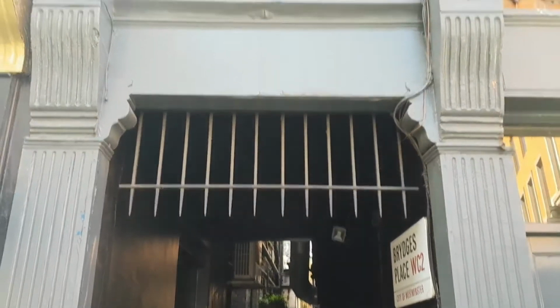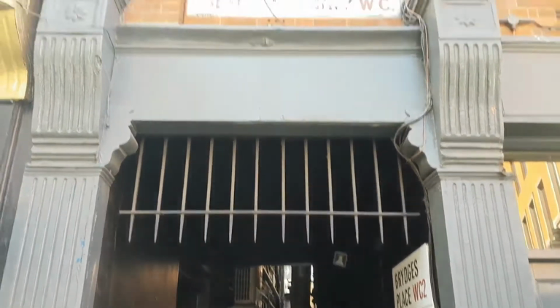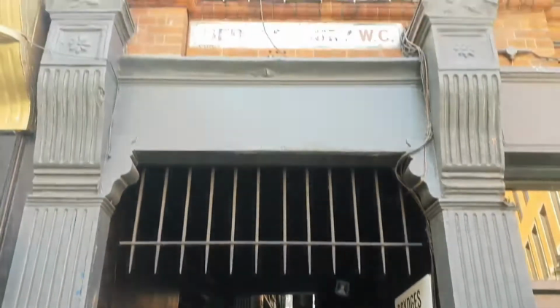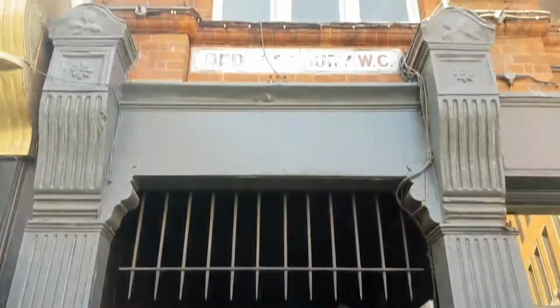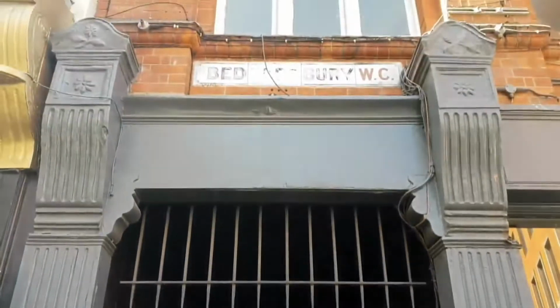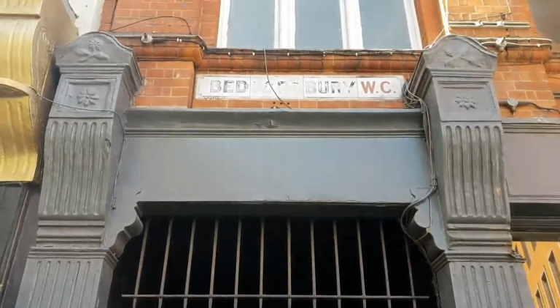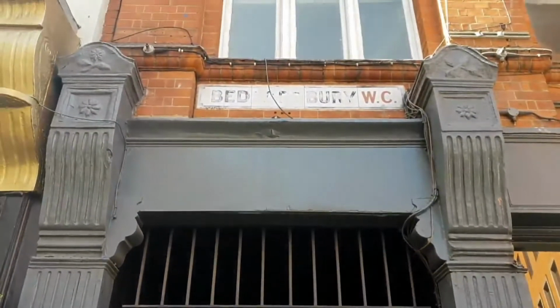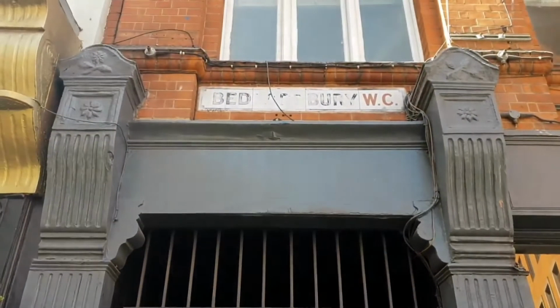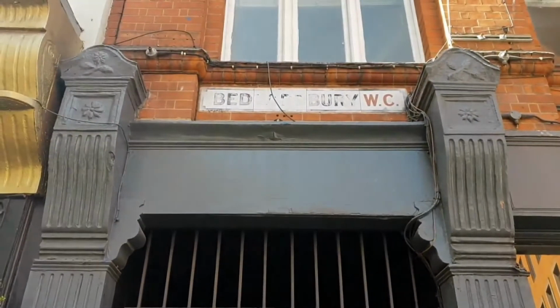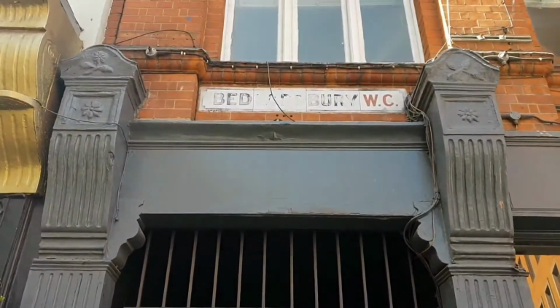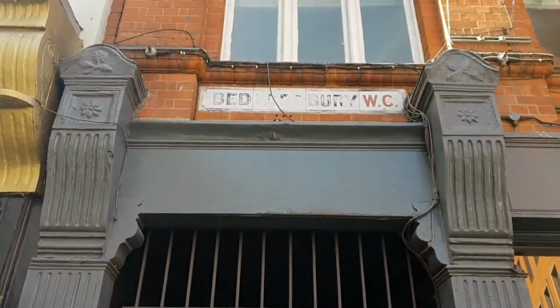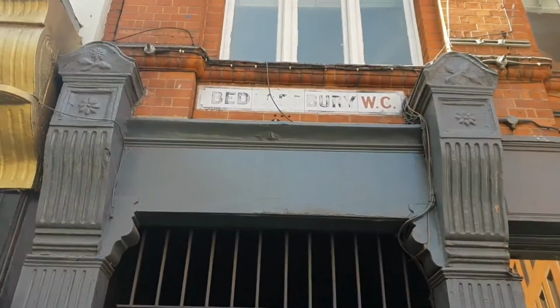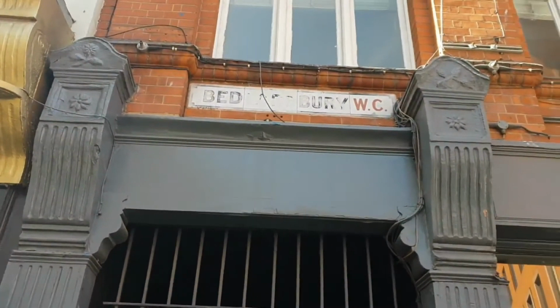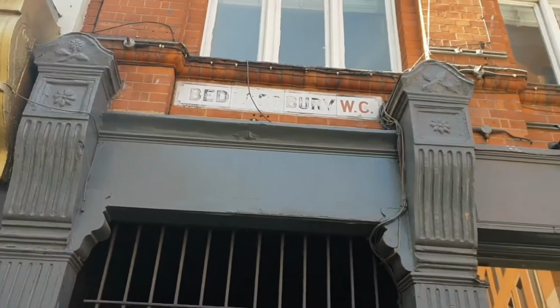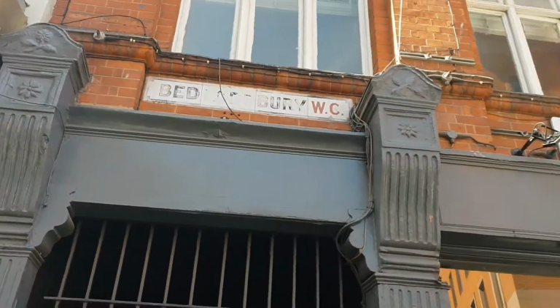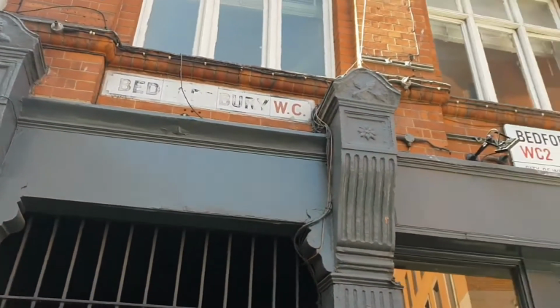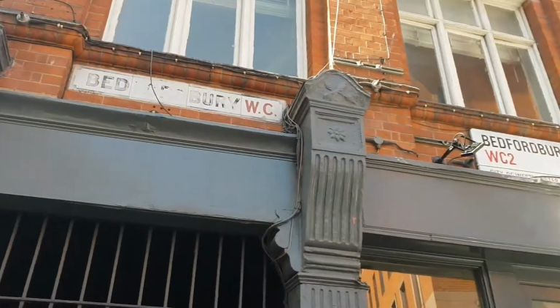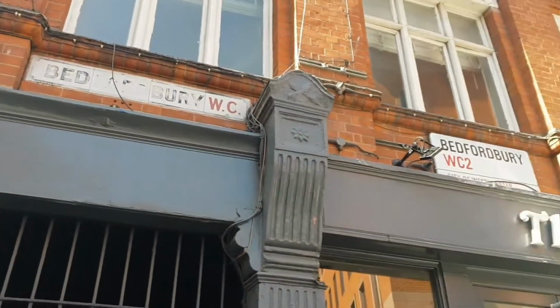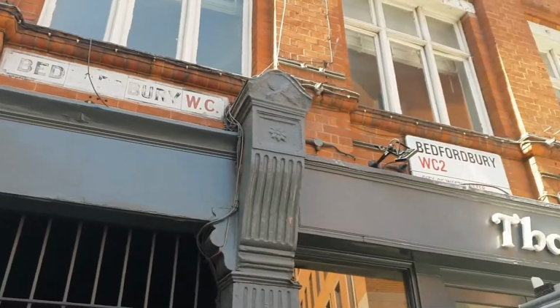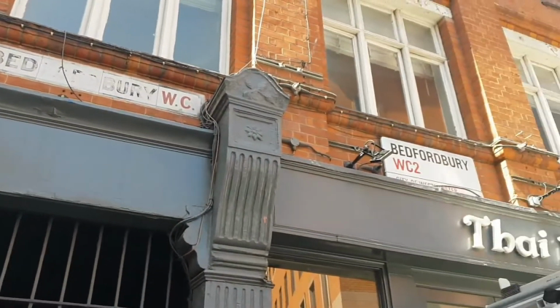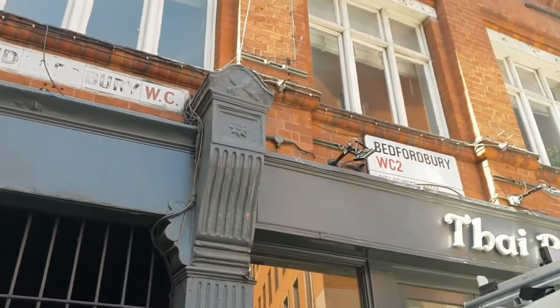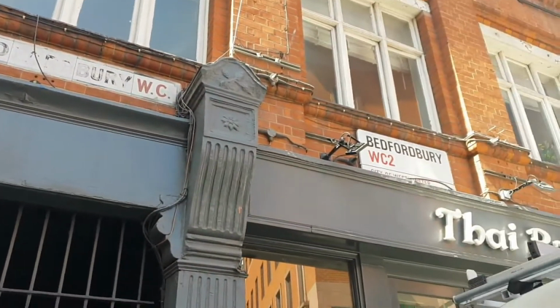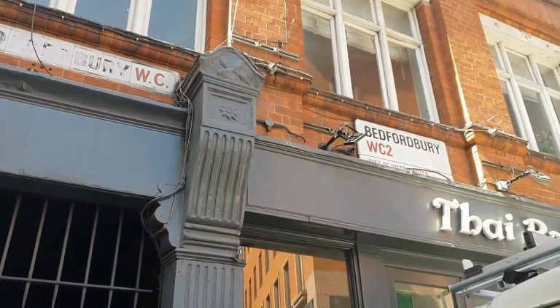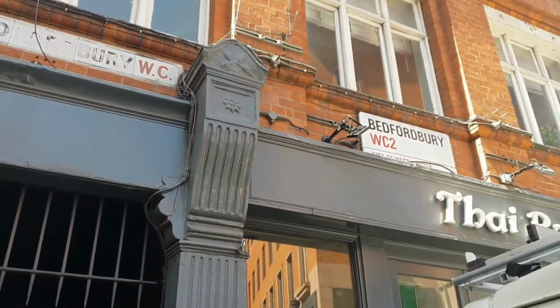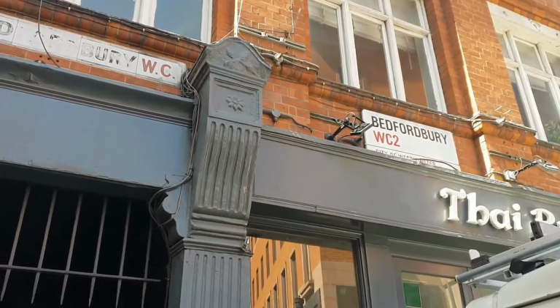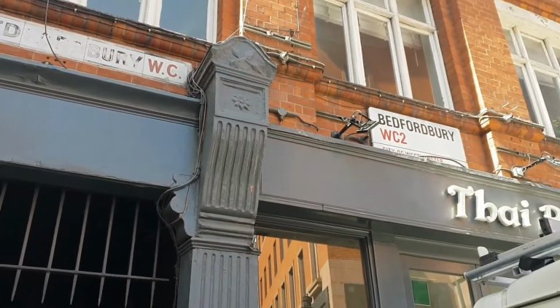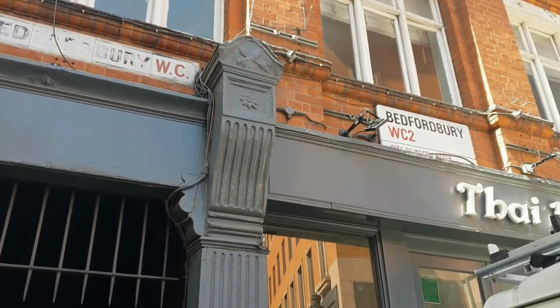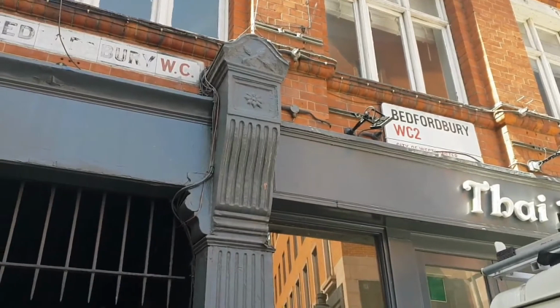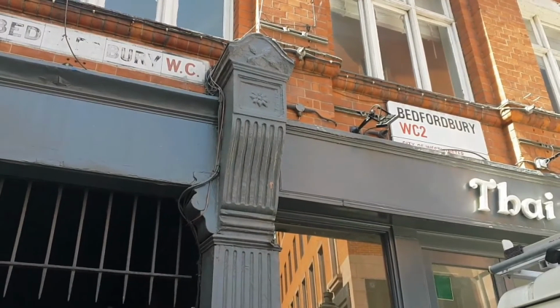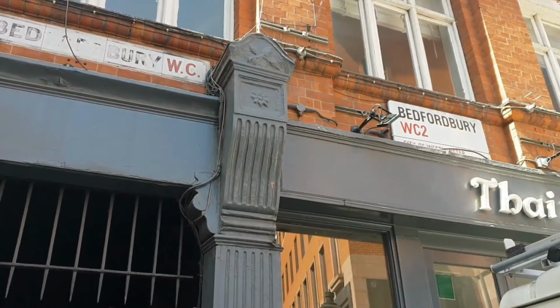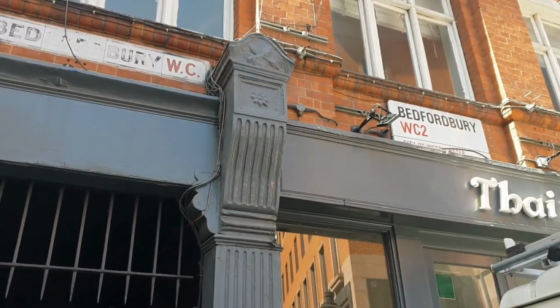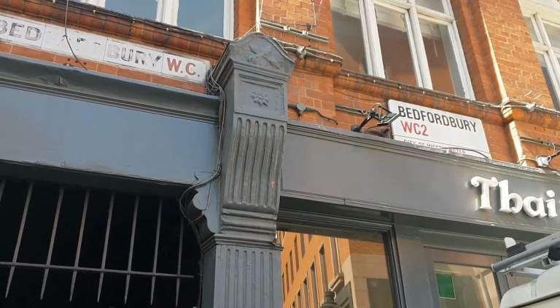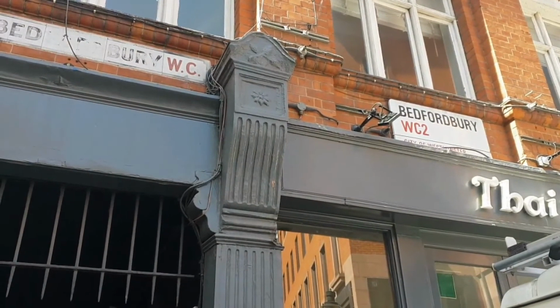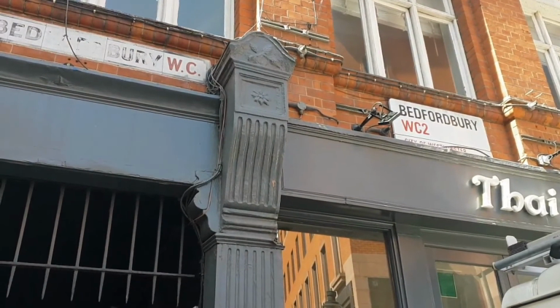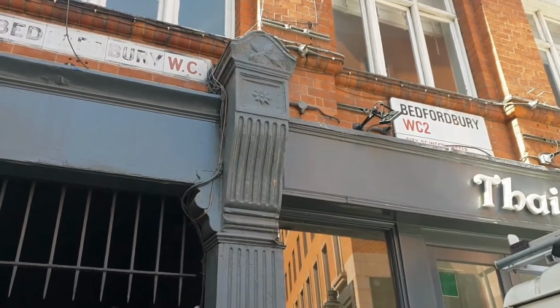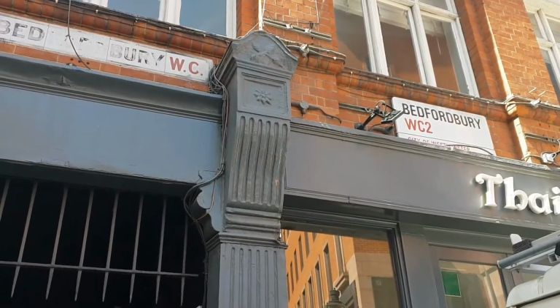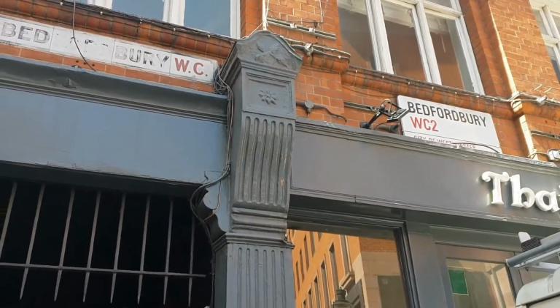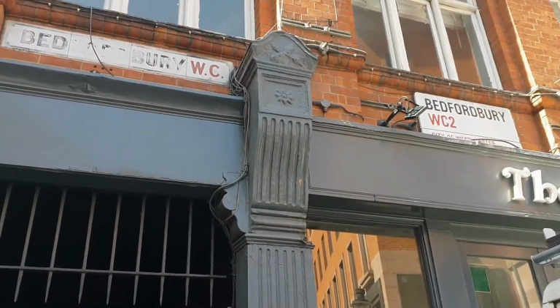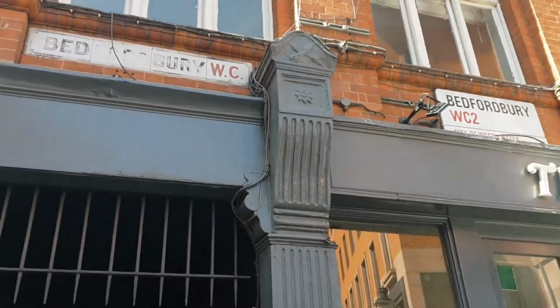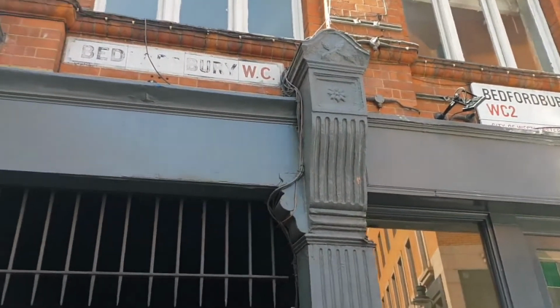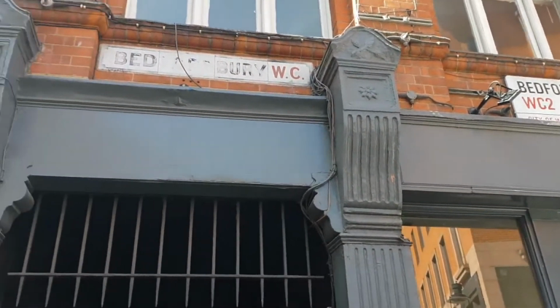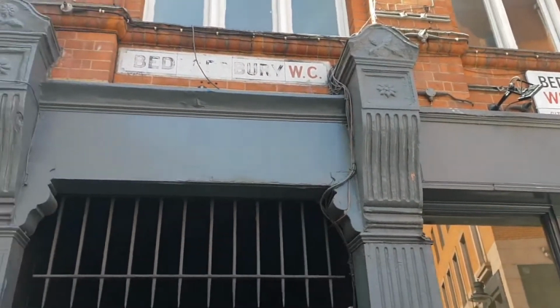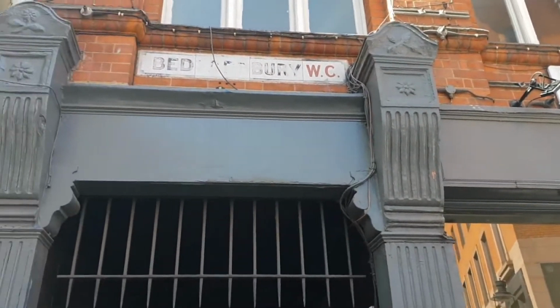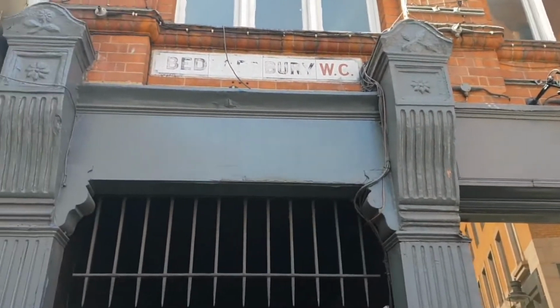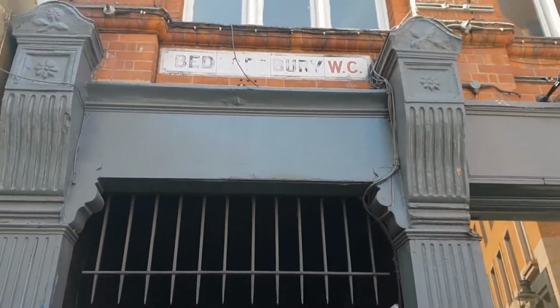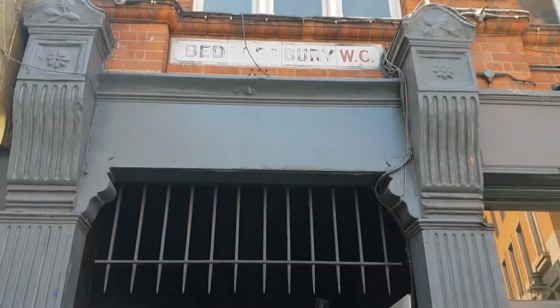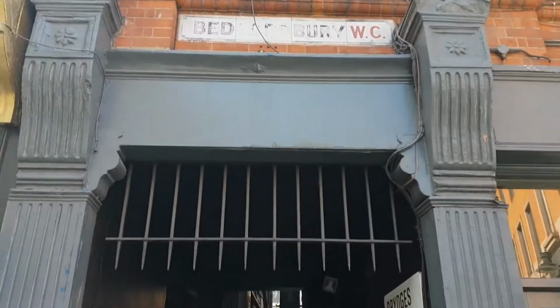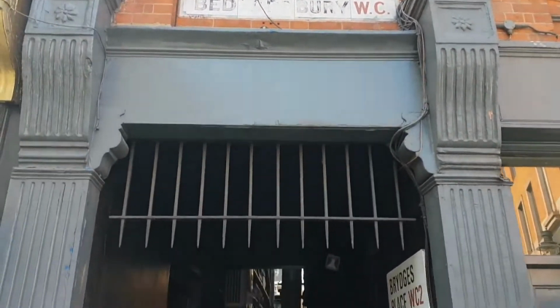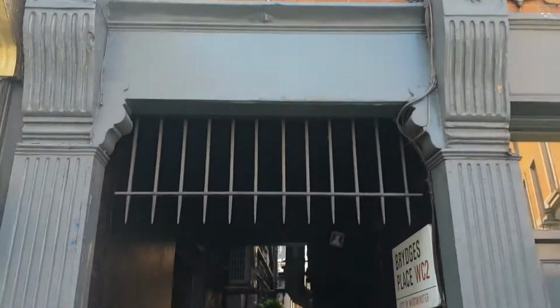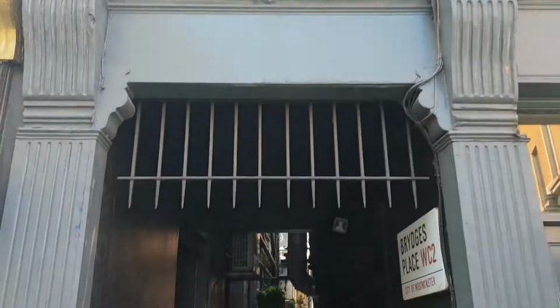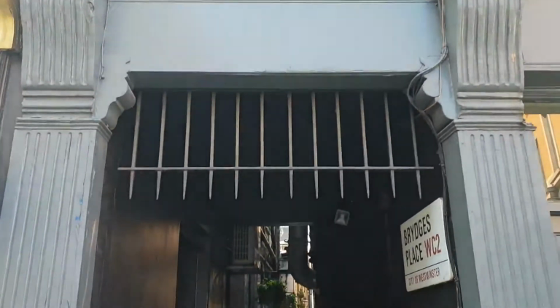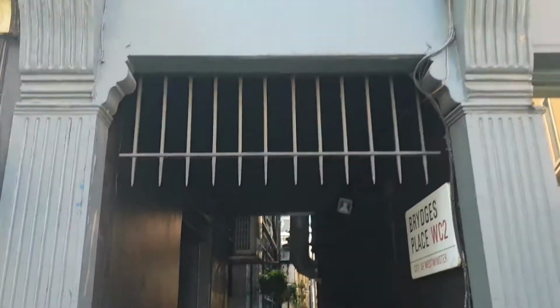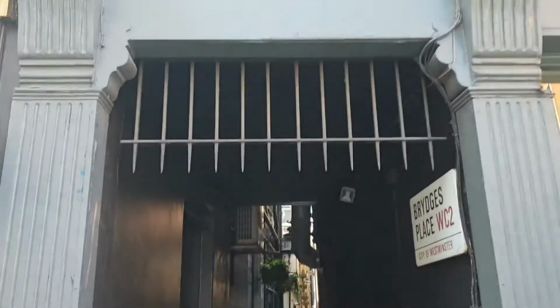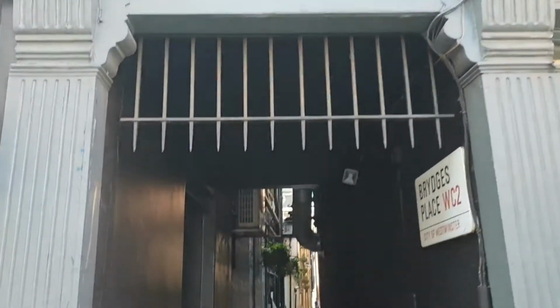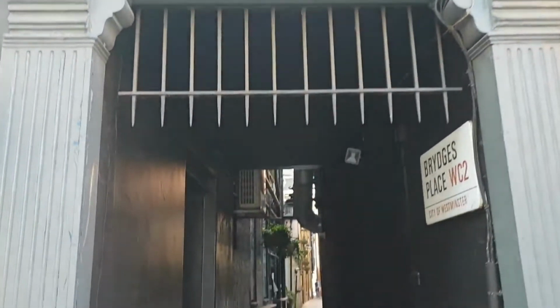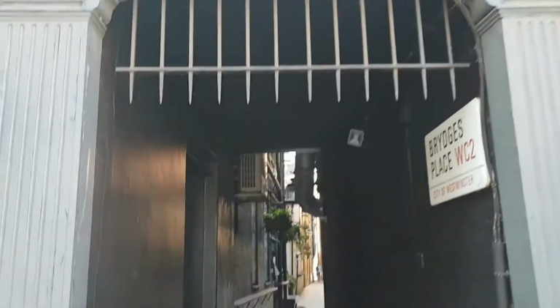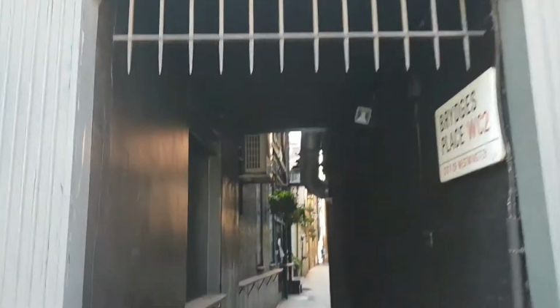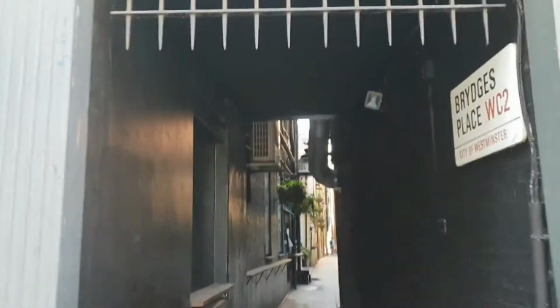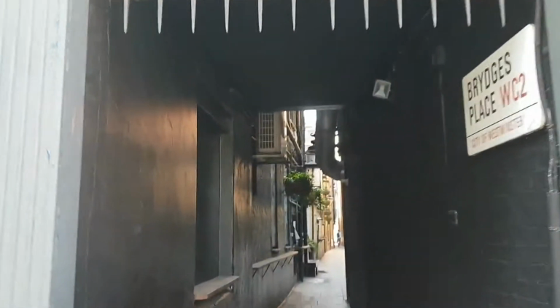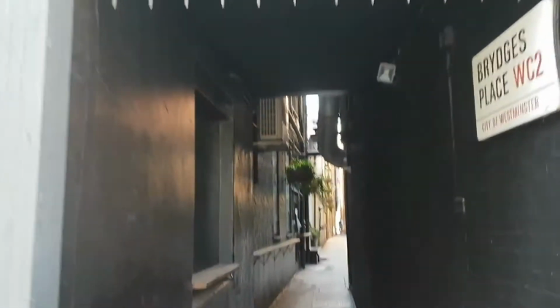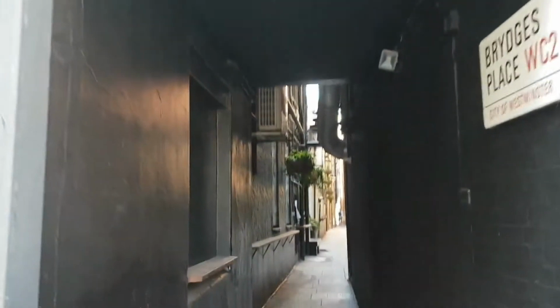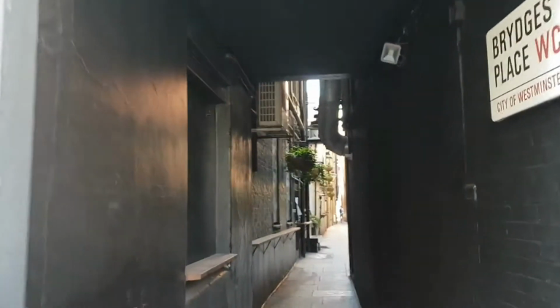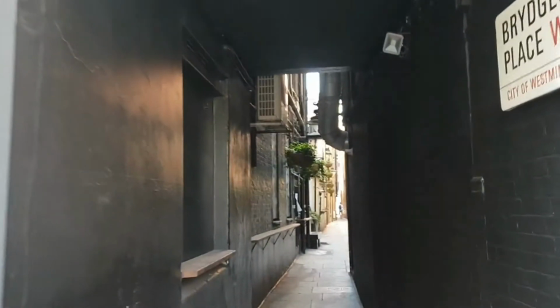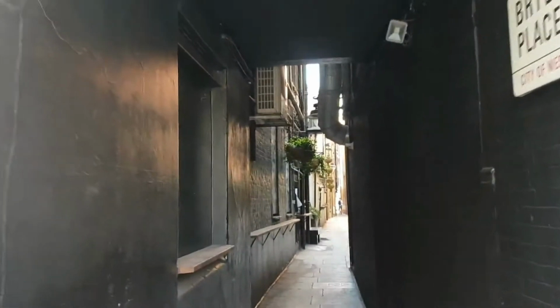We're at Bridges Place, which goes between Bedfordbury and also St. Martin's Lane, right in the heart of Theatreland in London's West End.